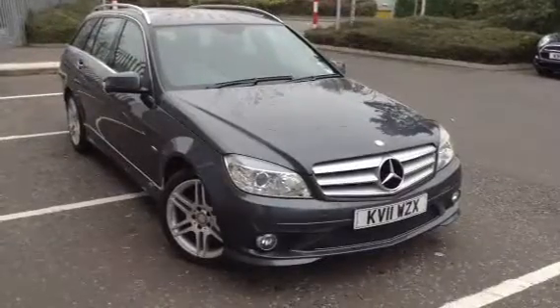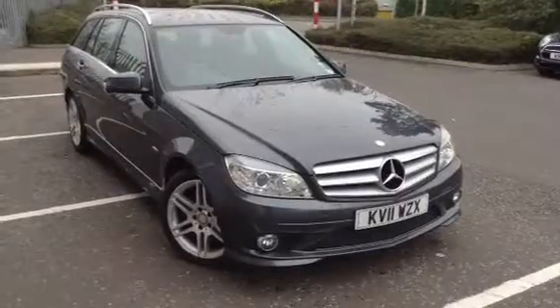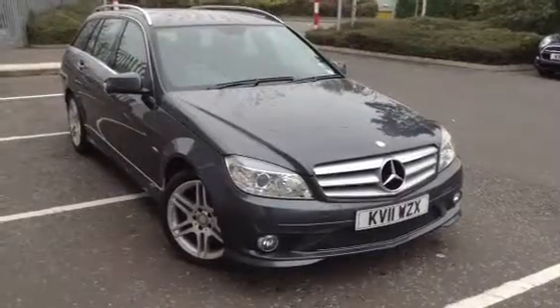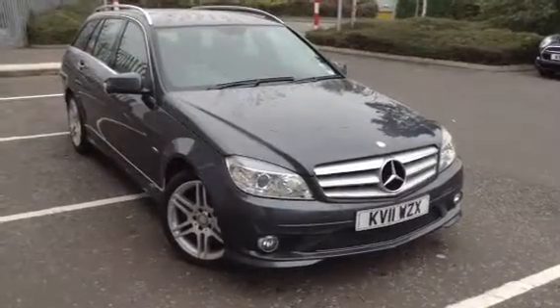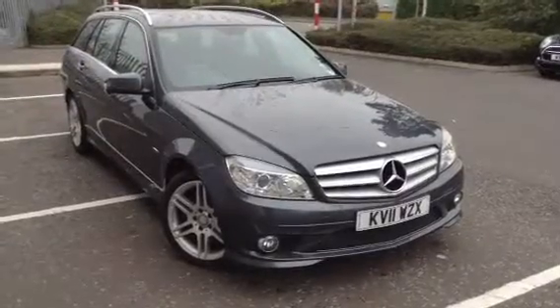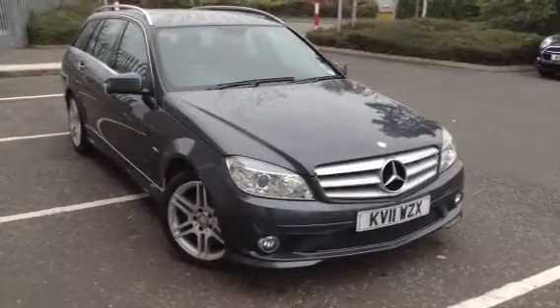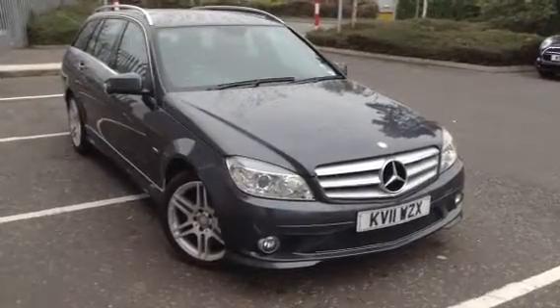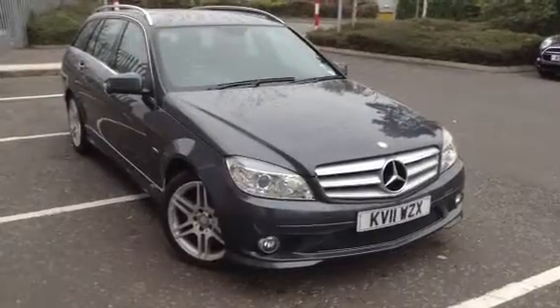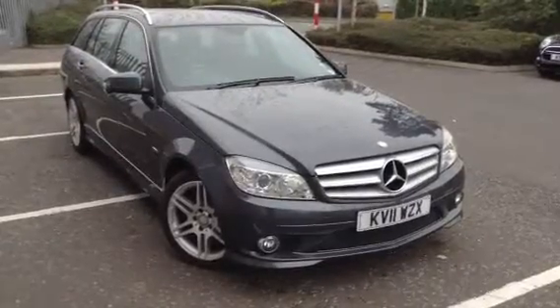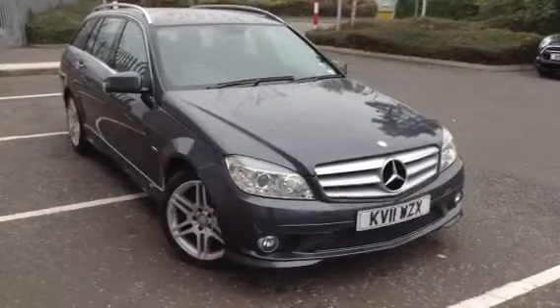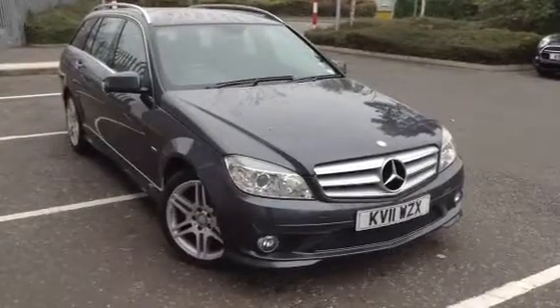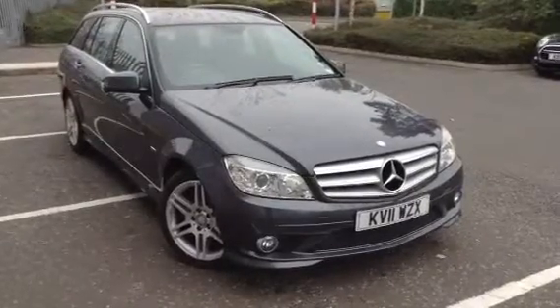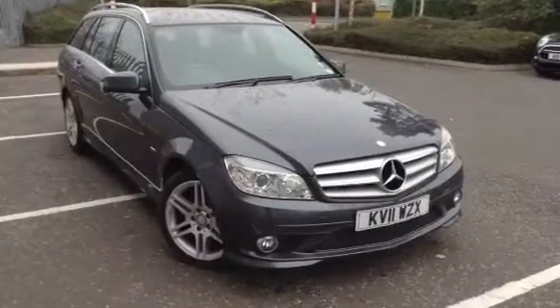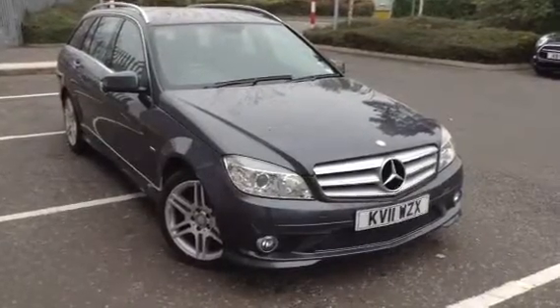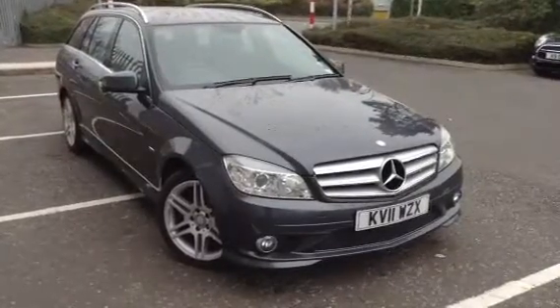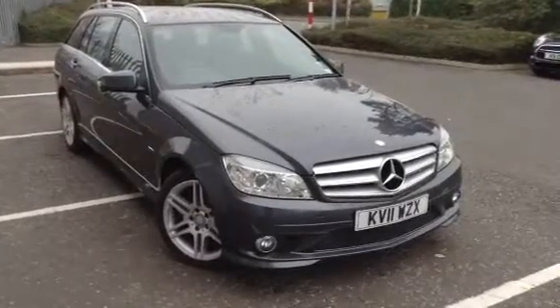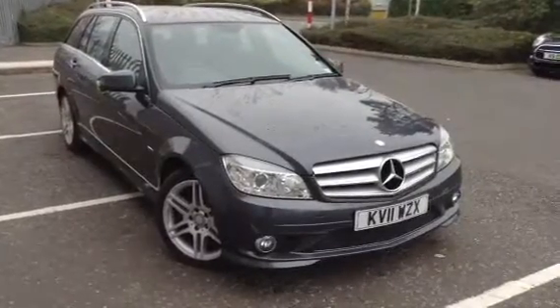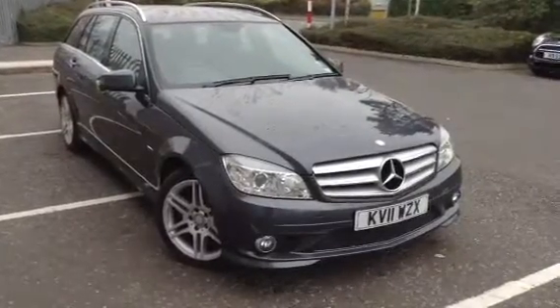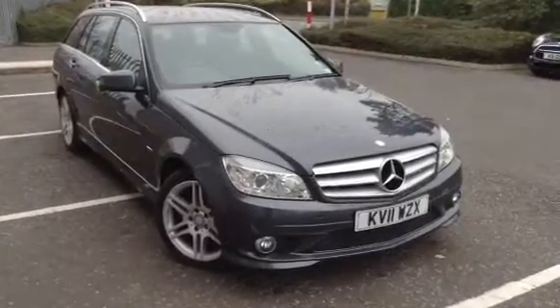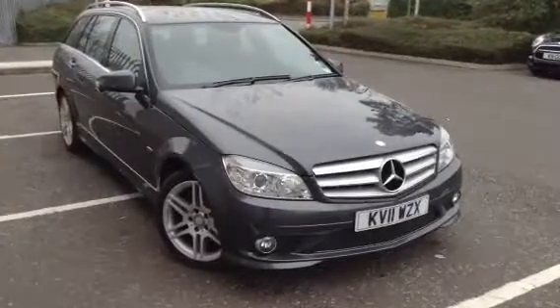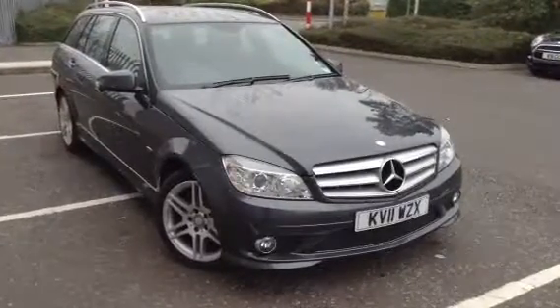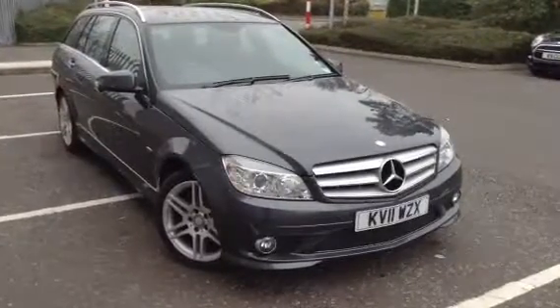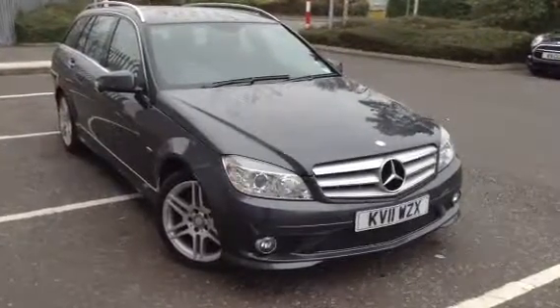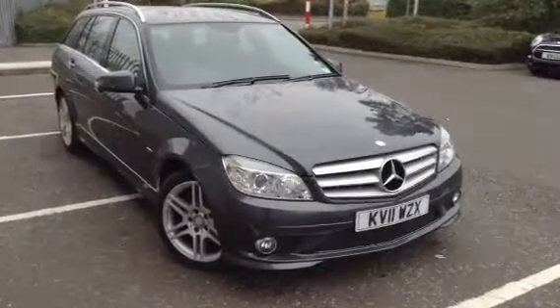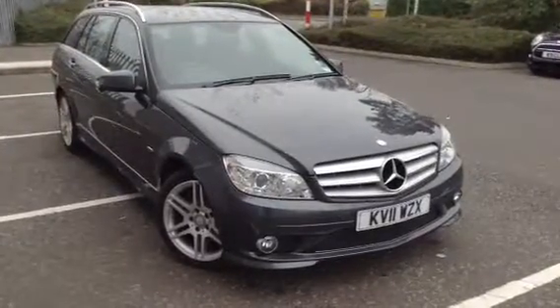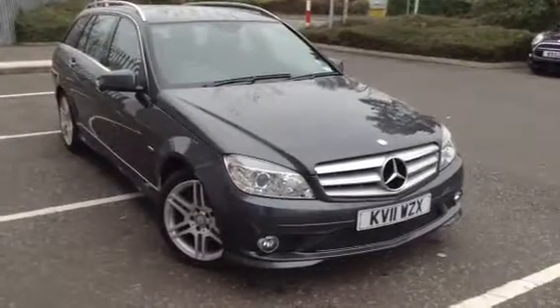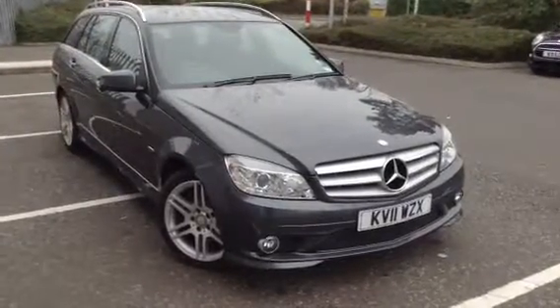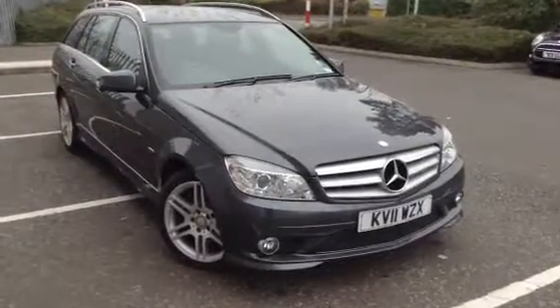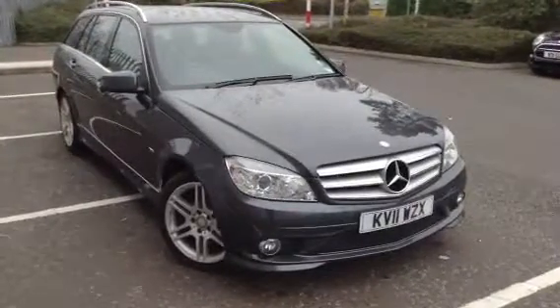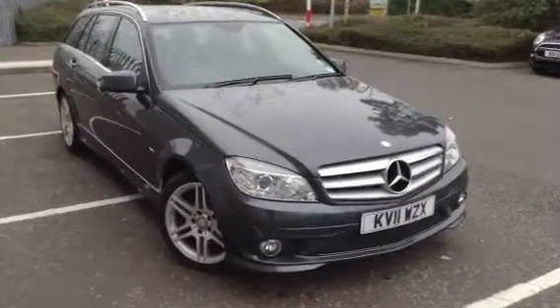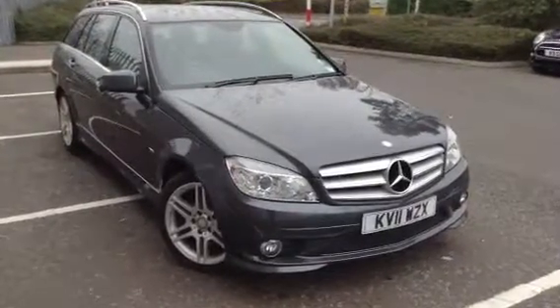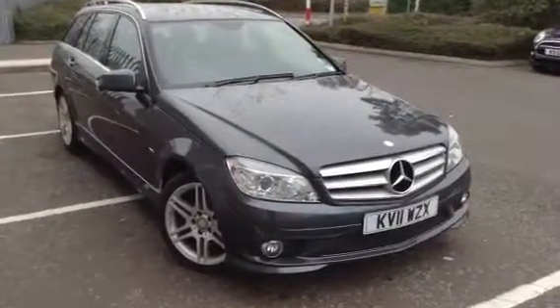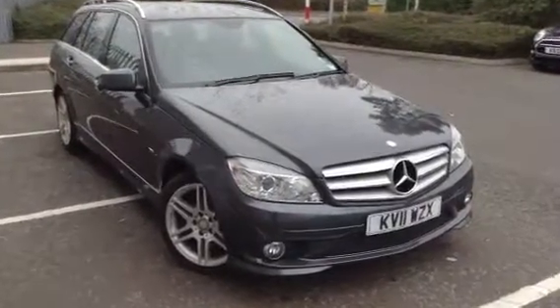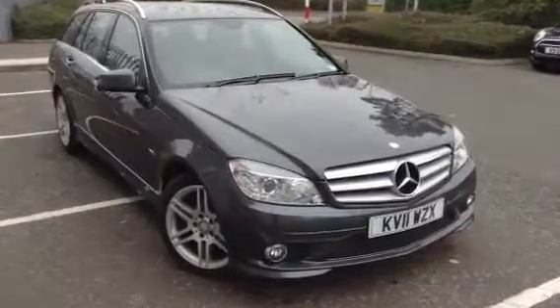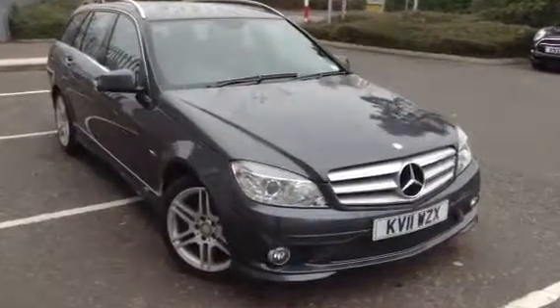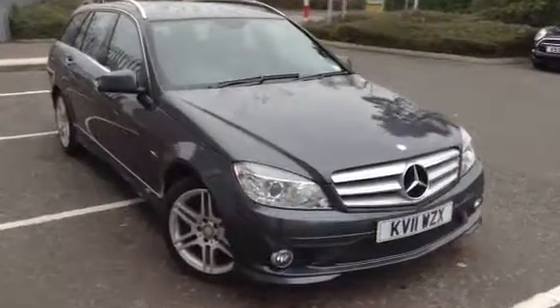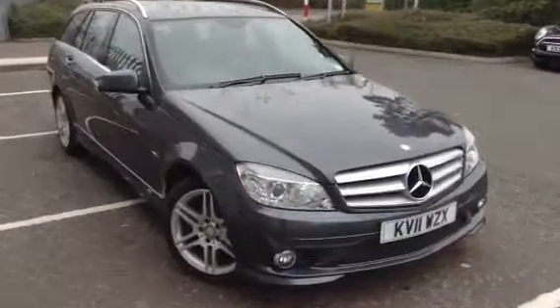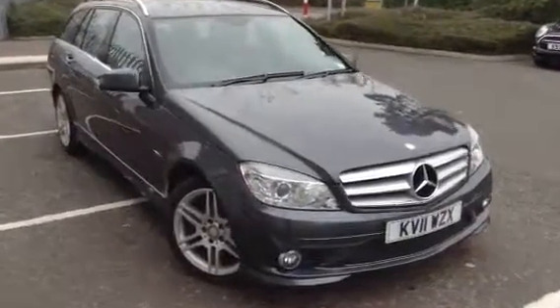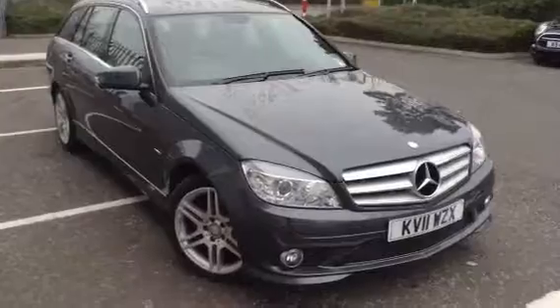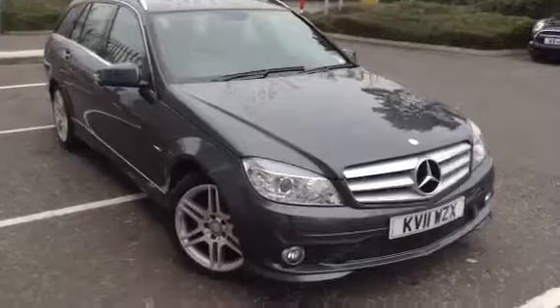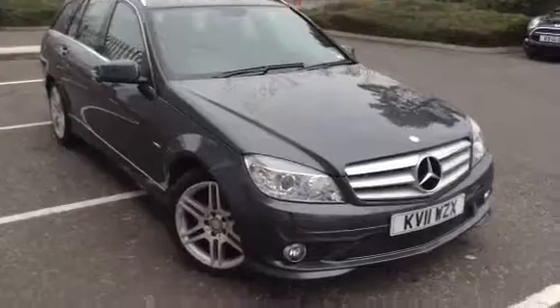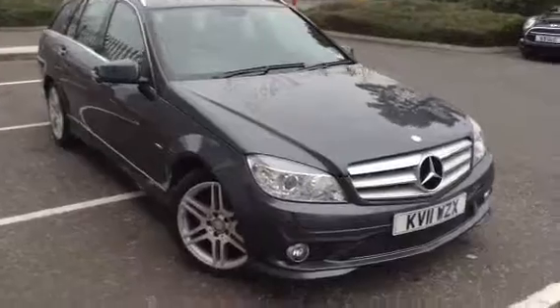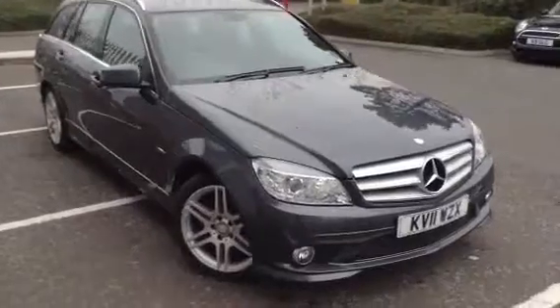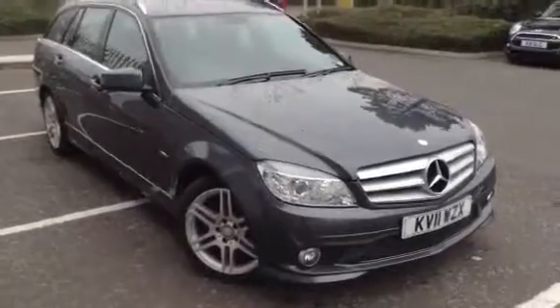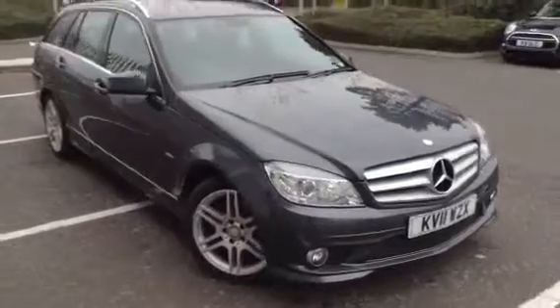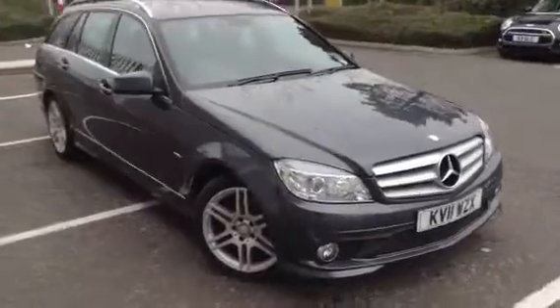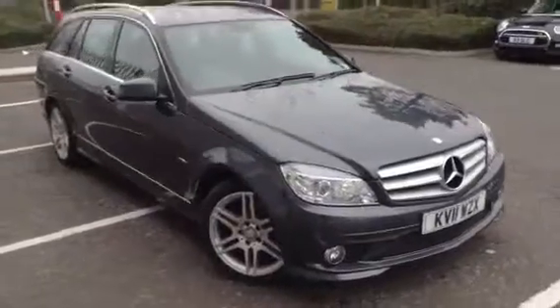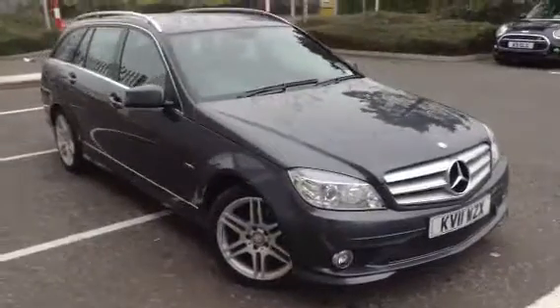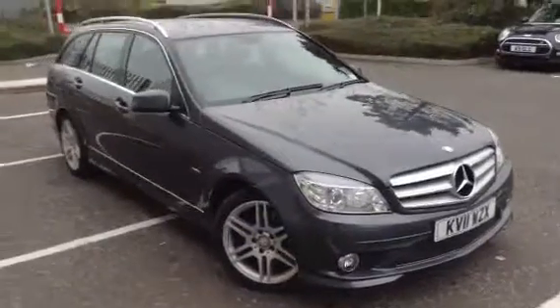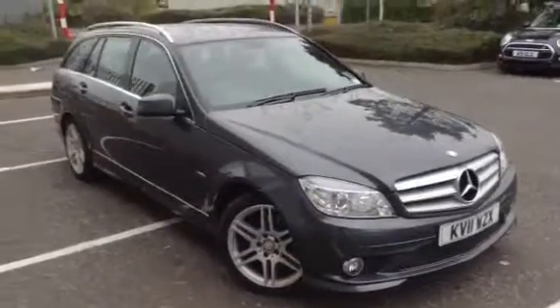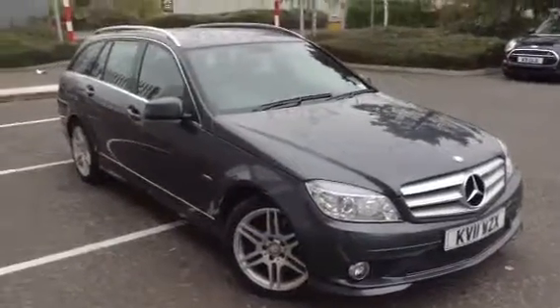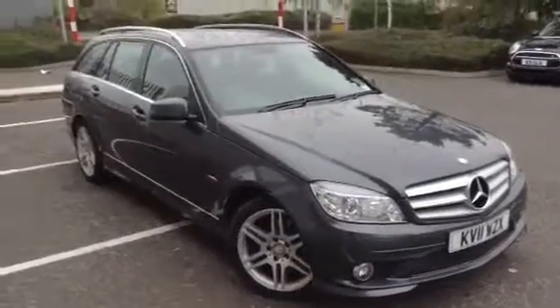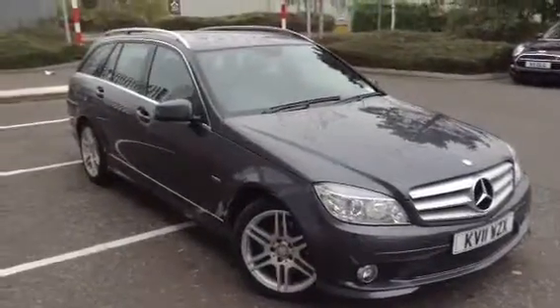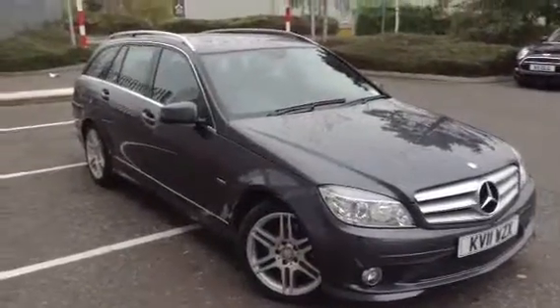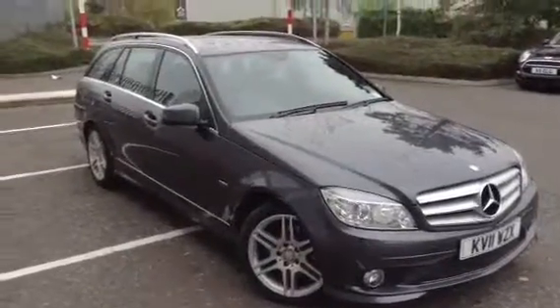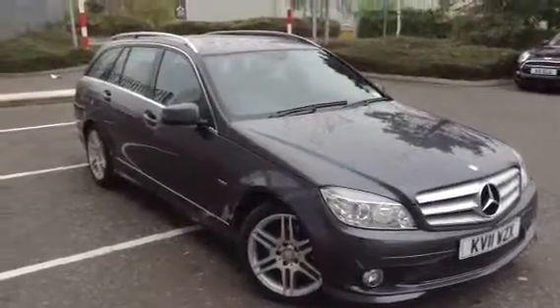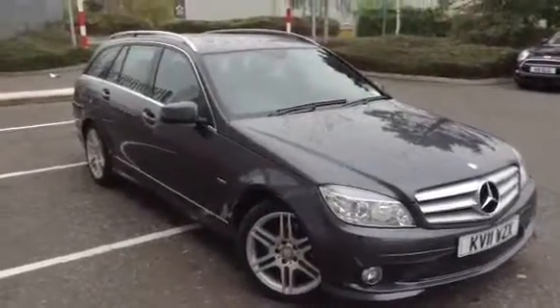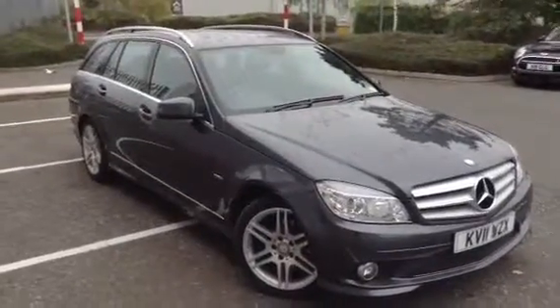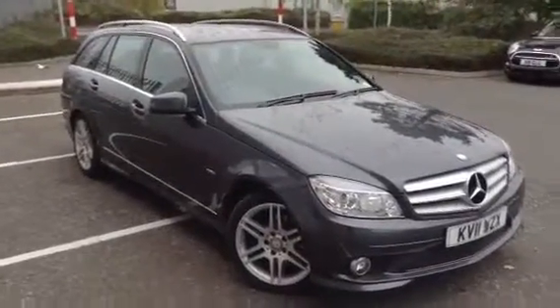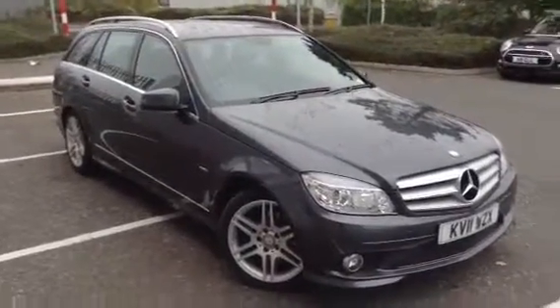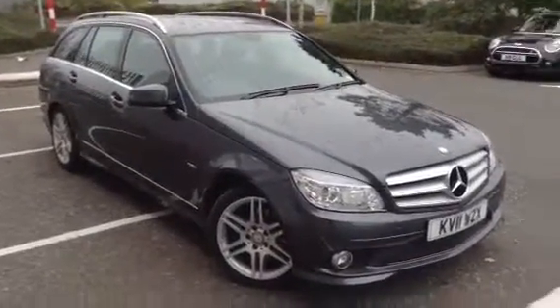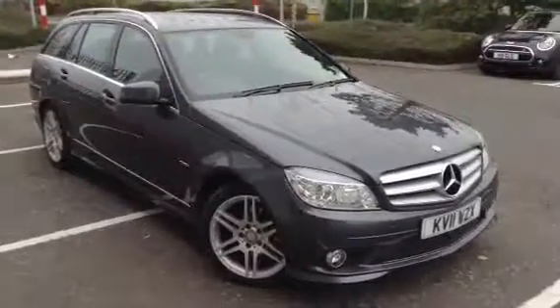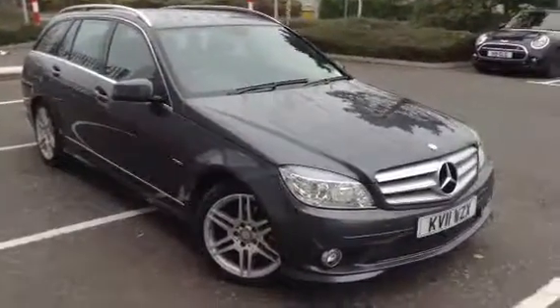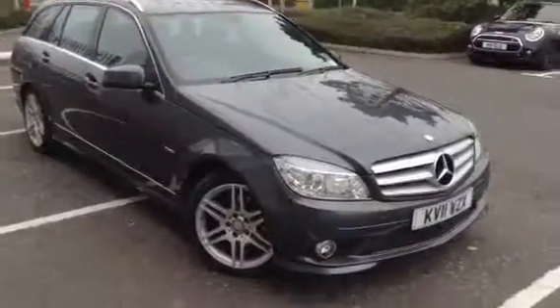Here we have a very nice looking 2011 Mercedes-Benz C220 CDI Sport Estate in grey.